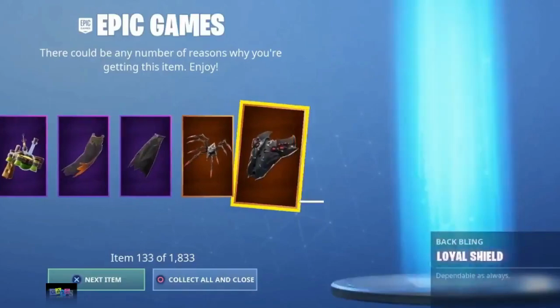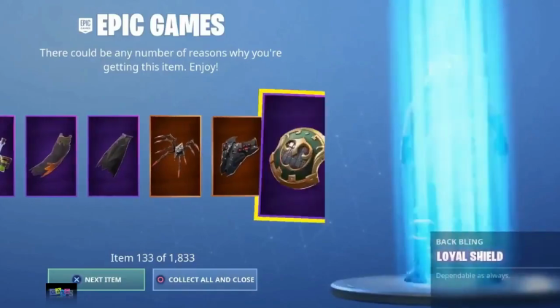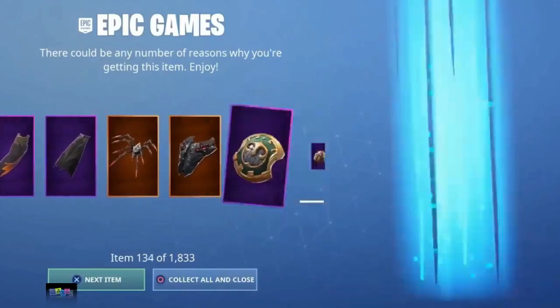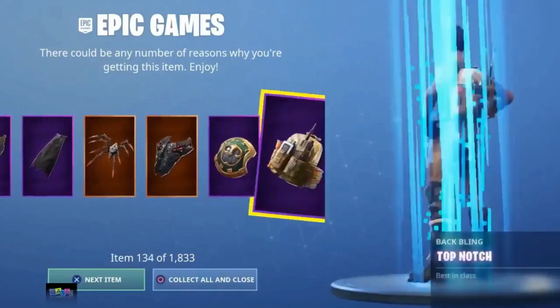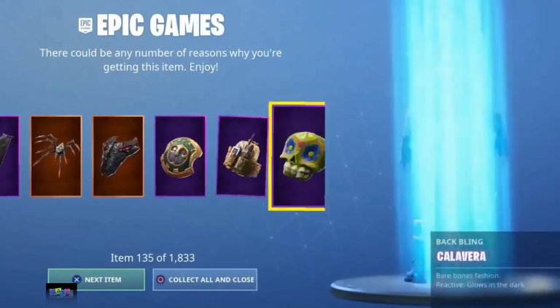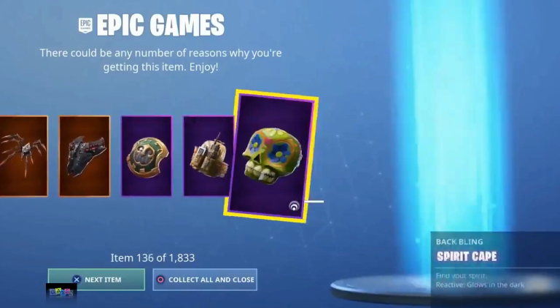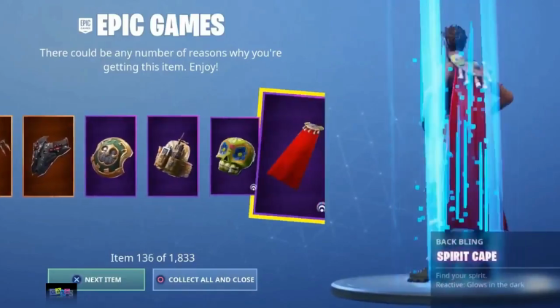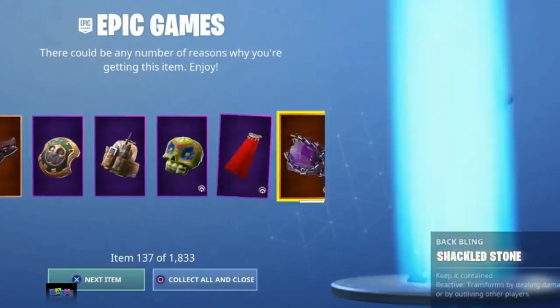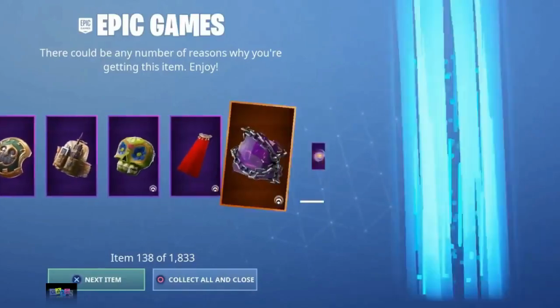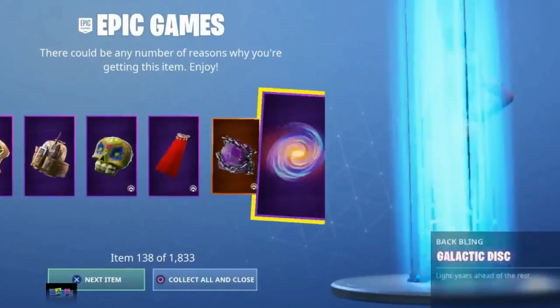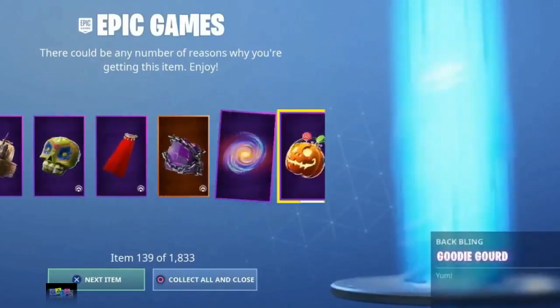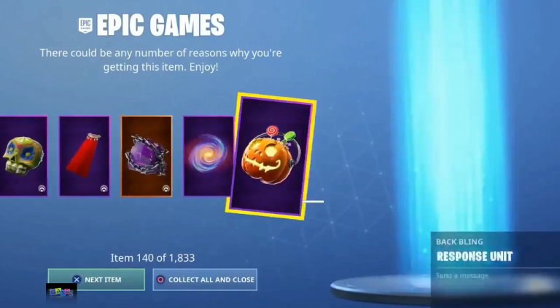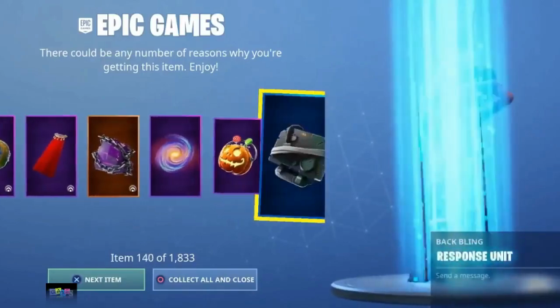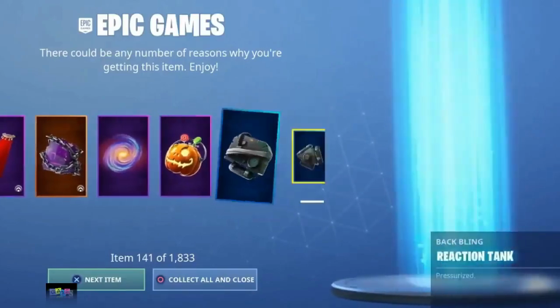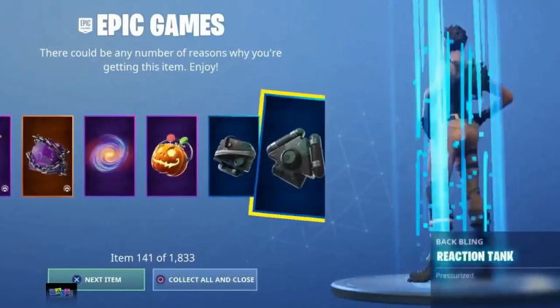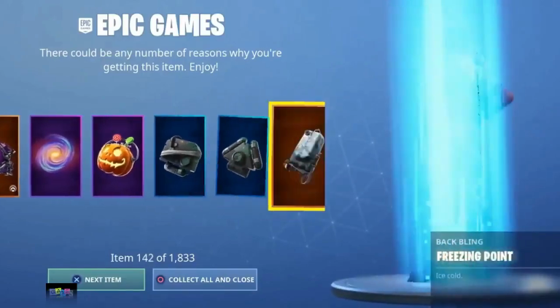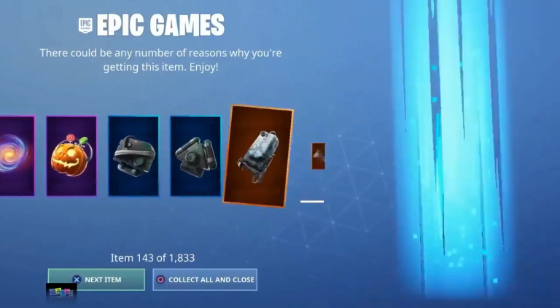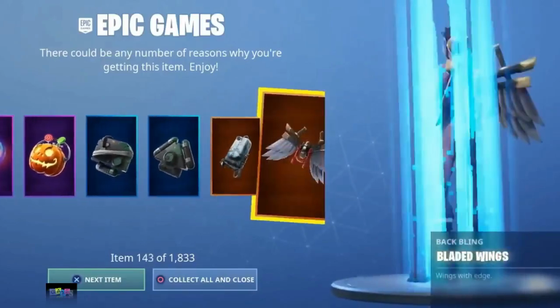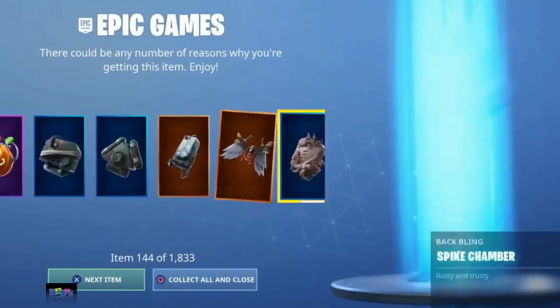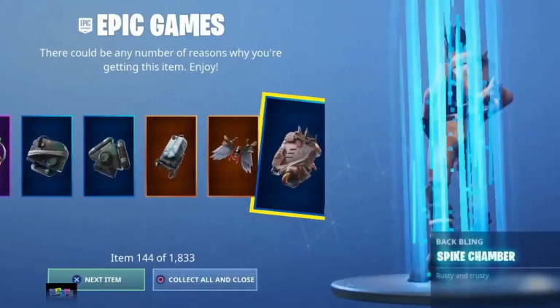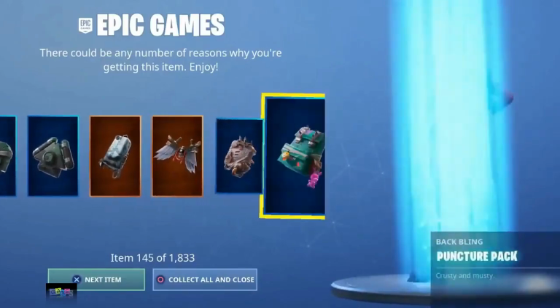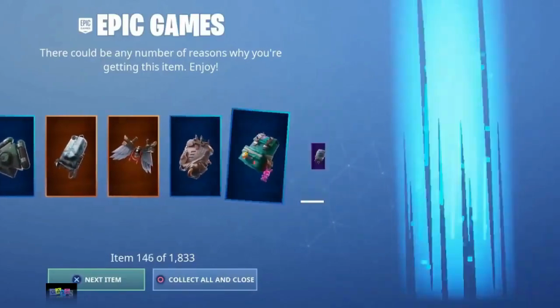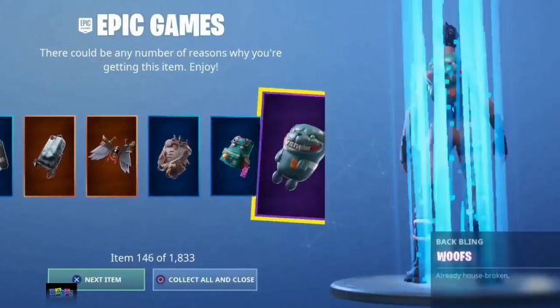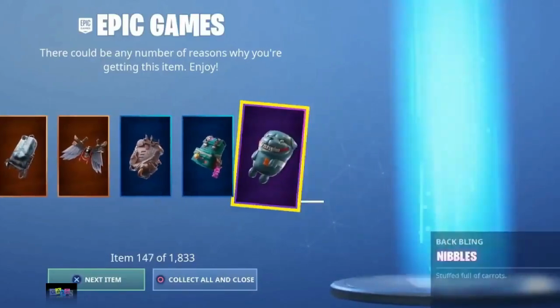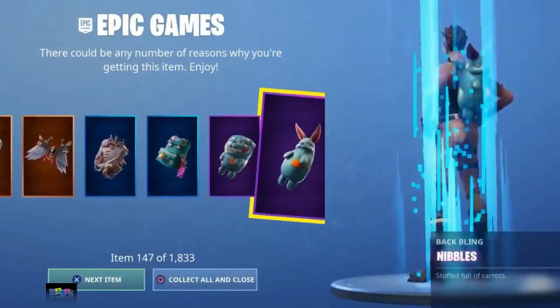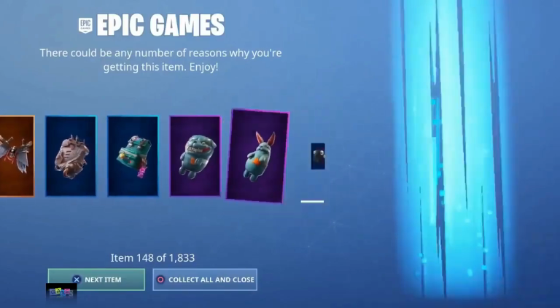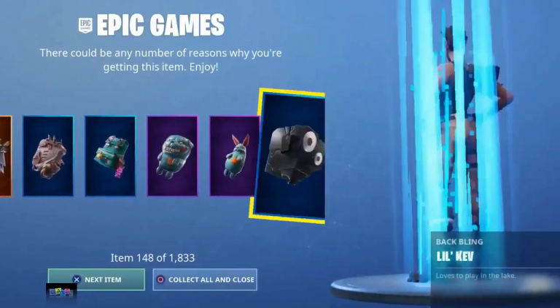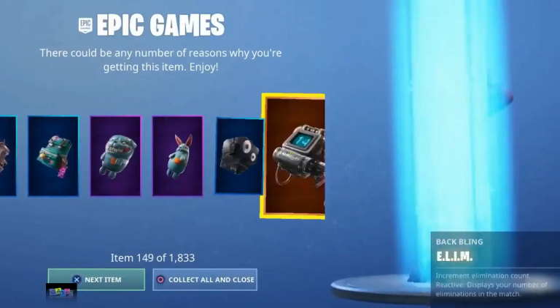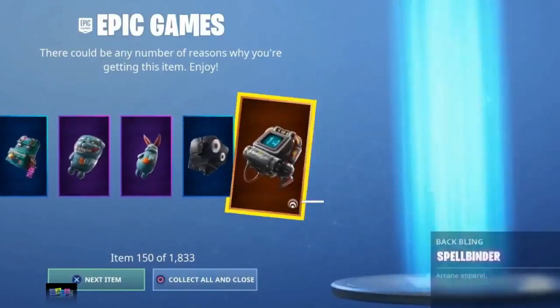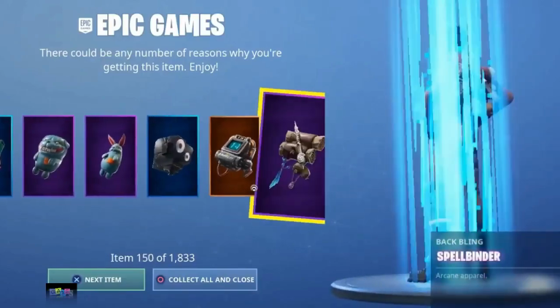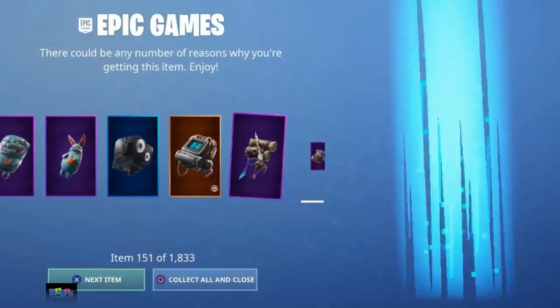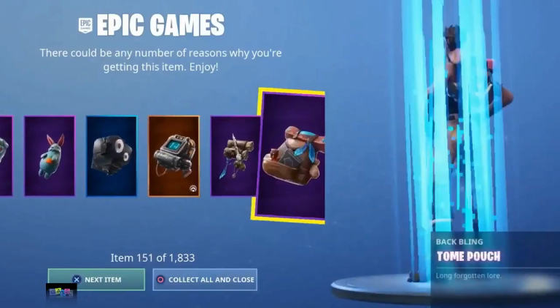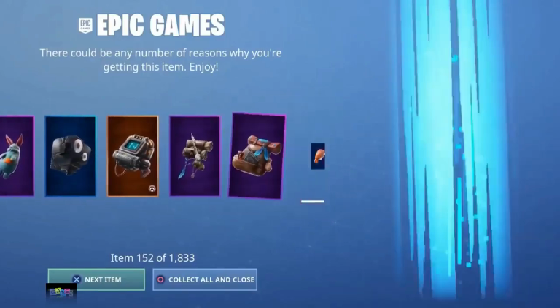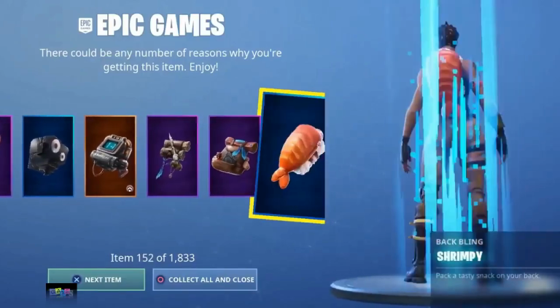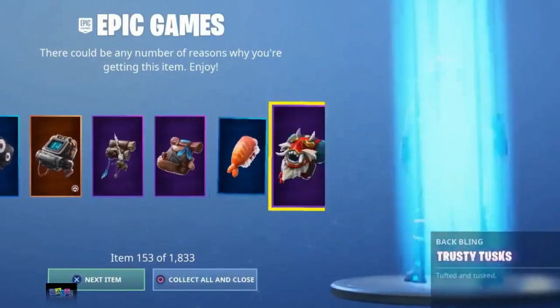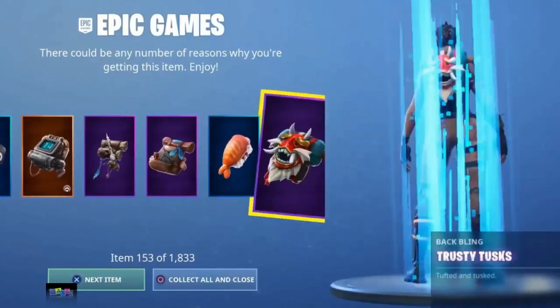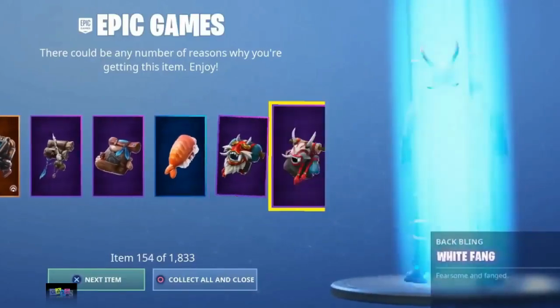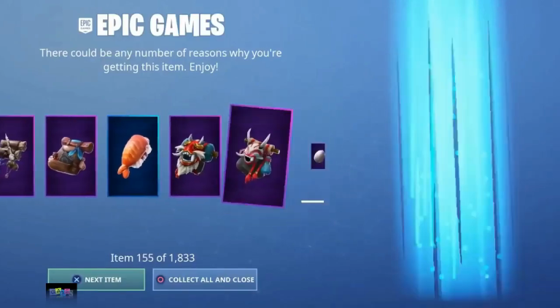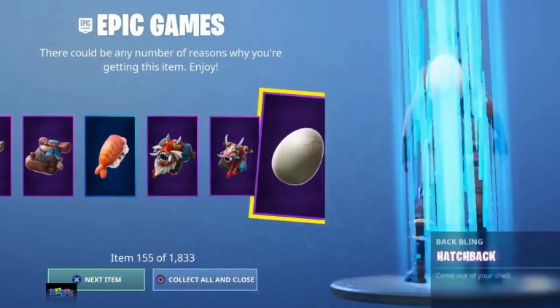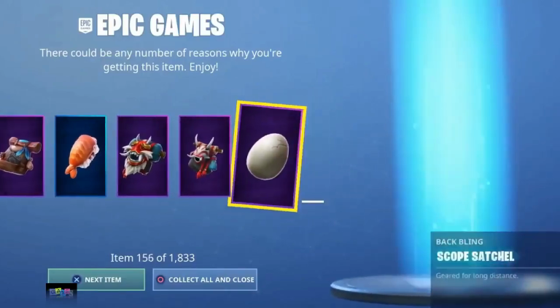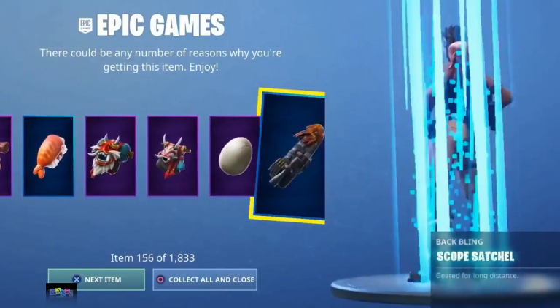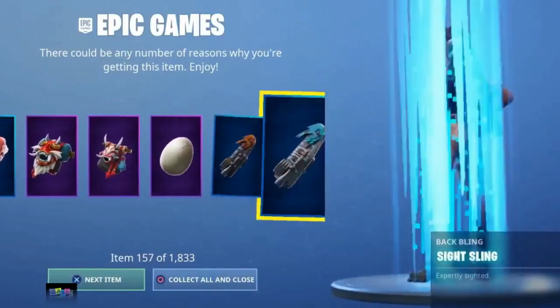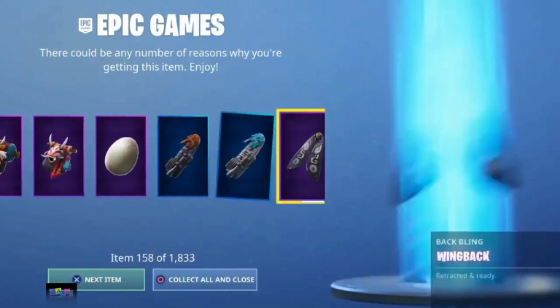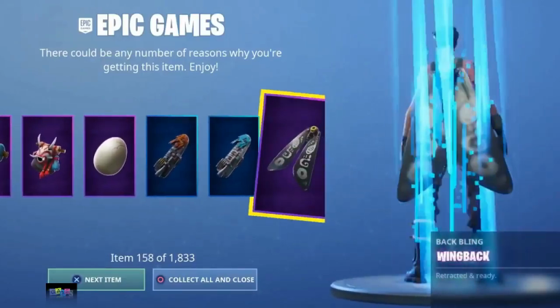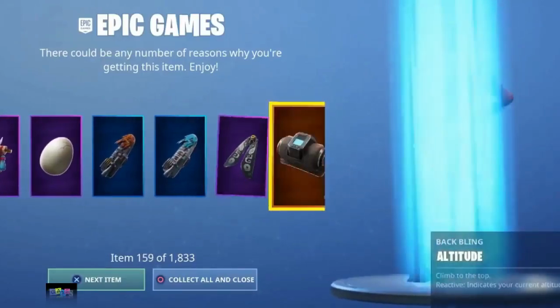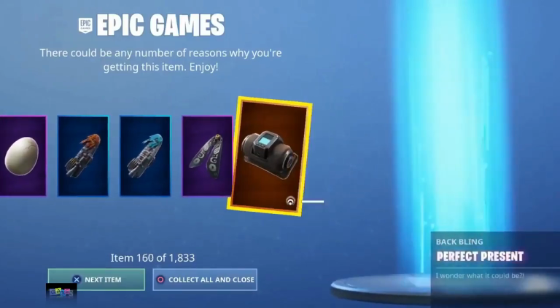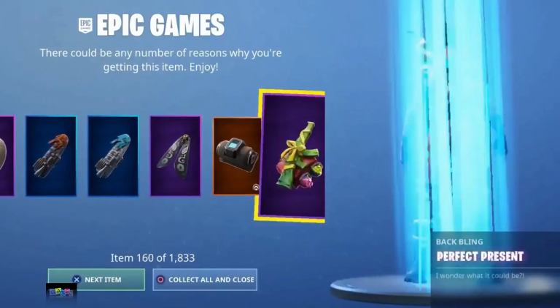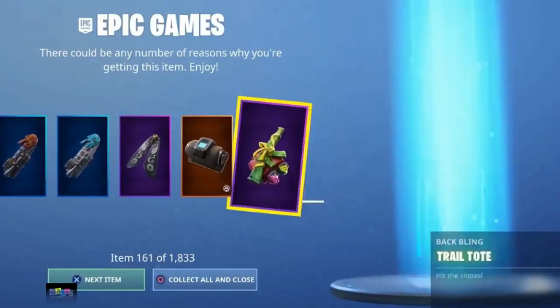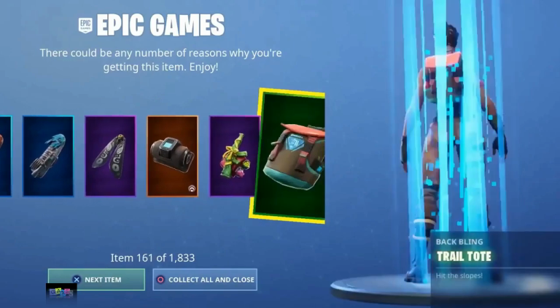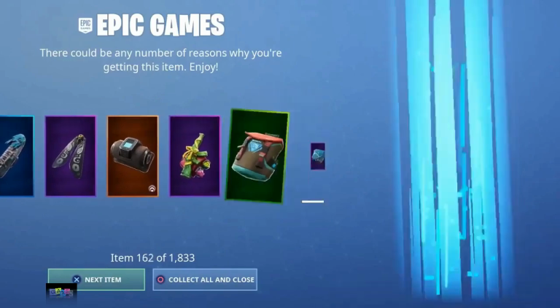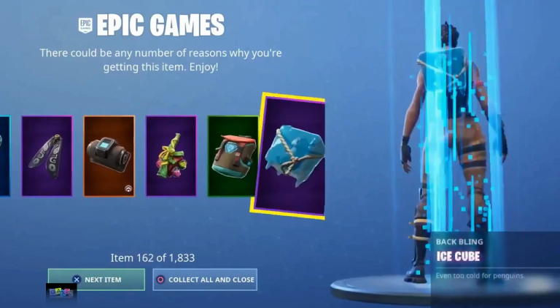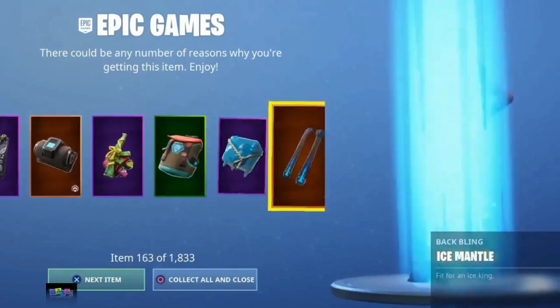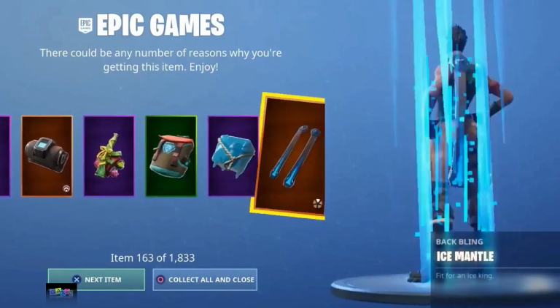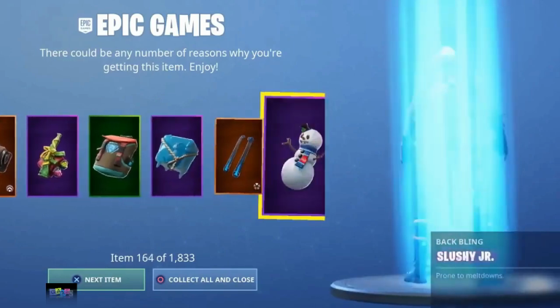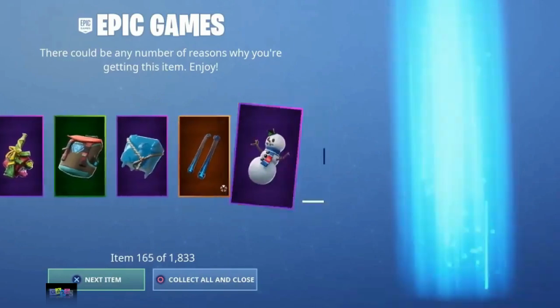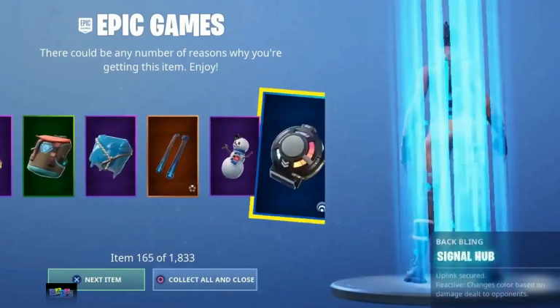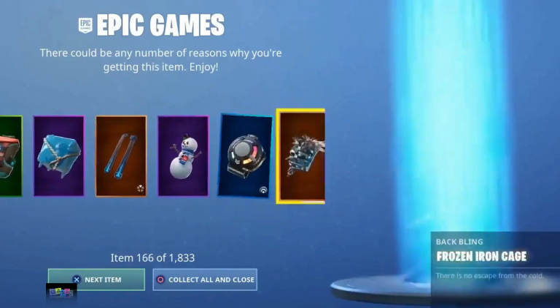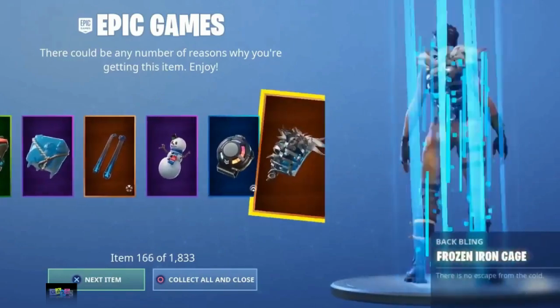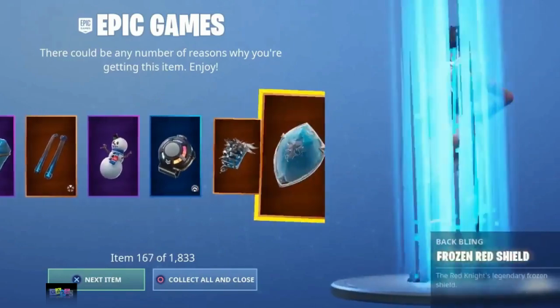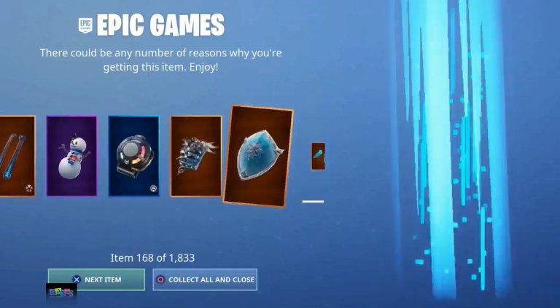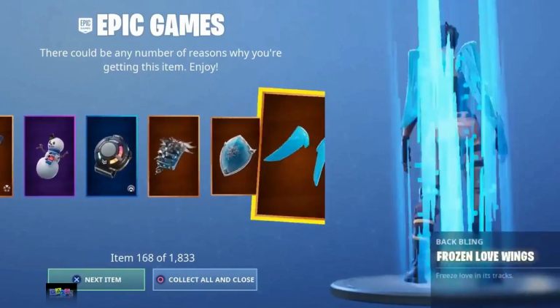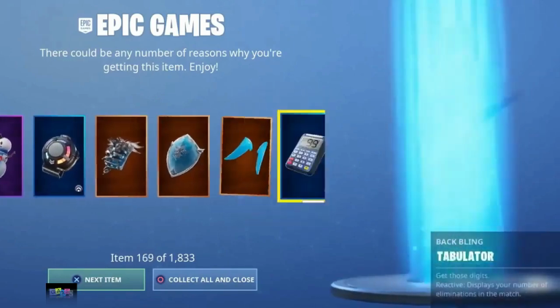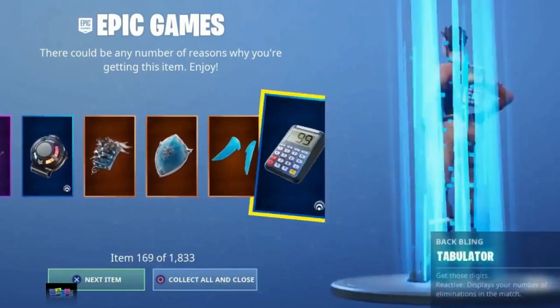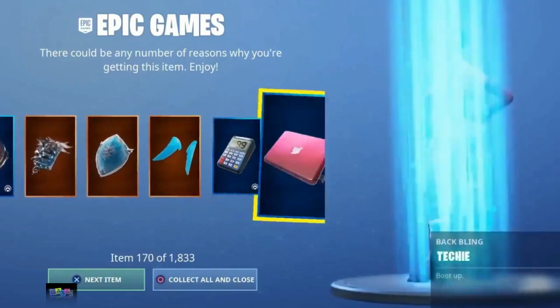Quick drop a like in the next 10 seconds for every skin to be in your locker when you wake up. Do it right now, drop a like on the video.